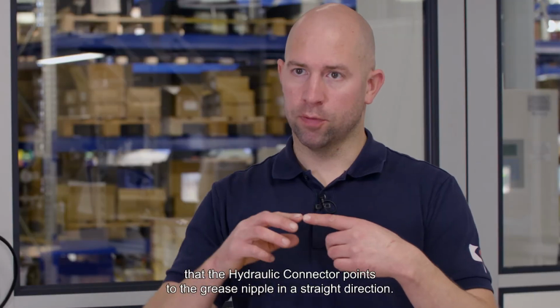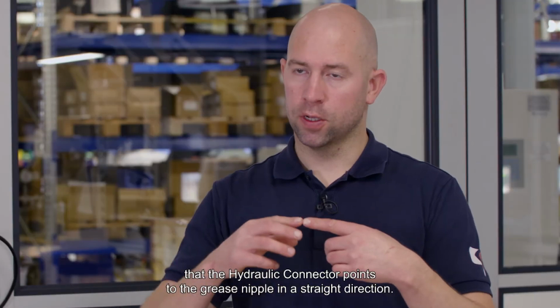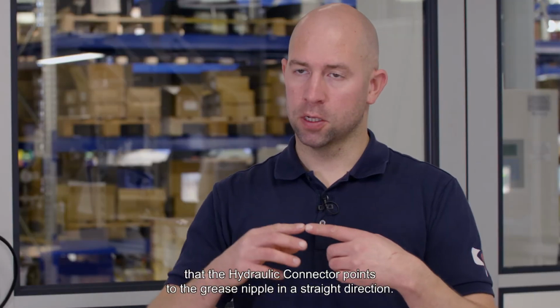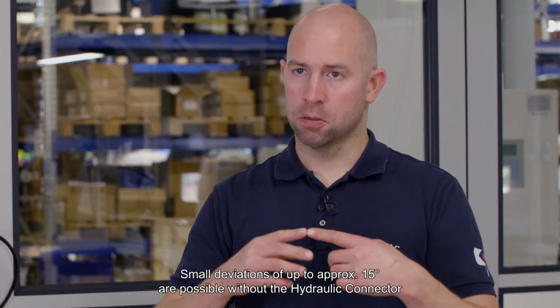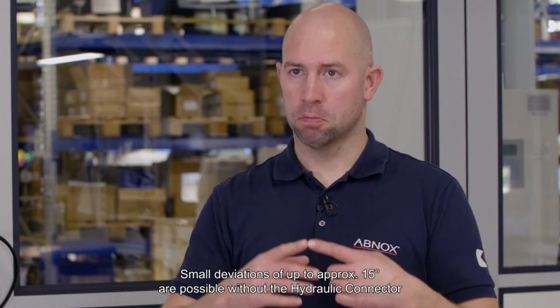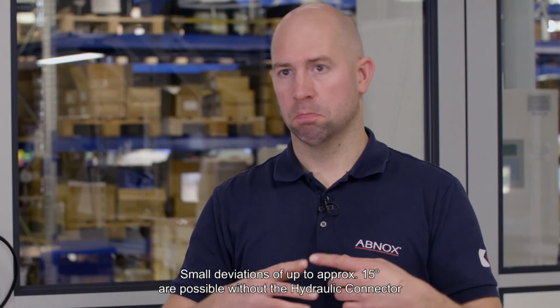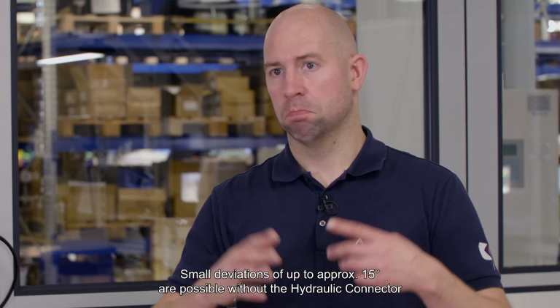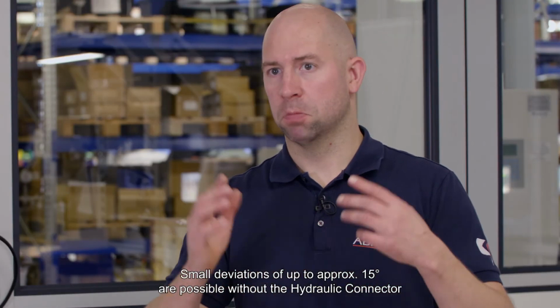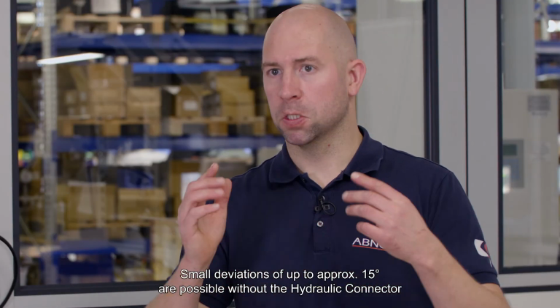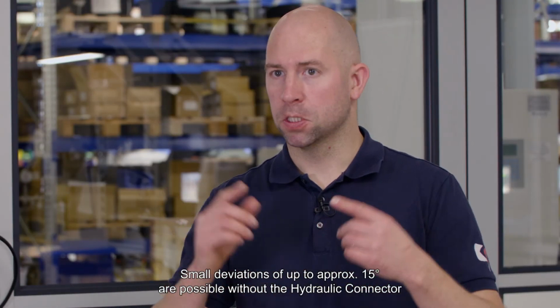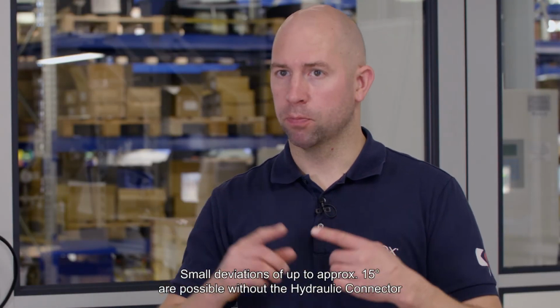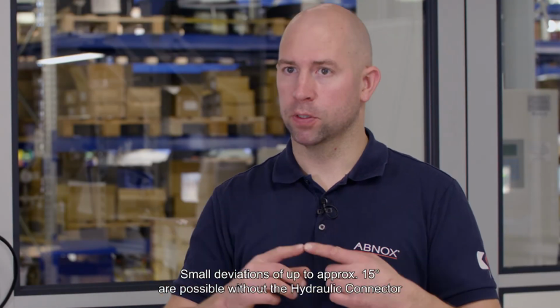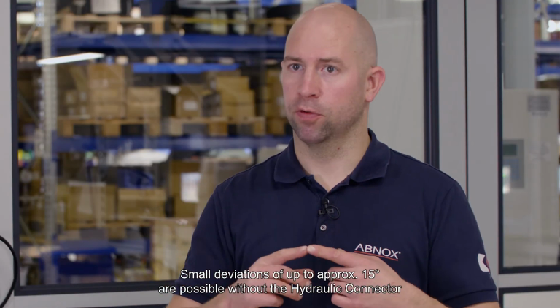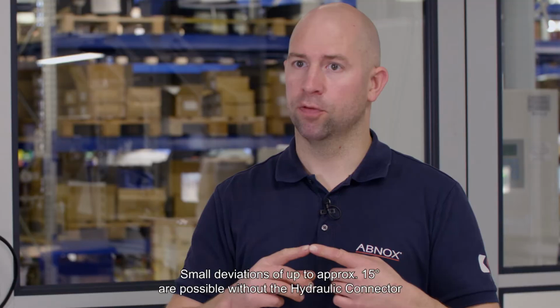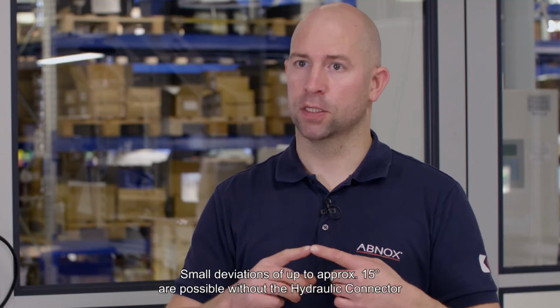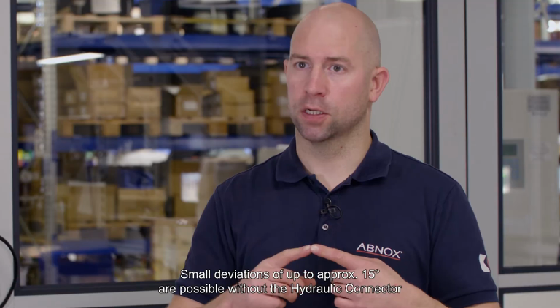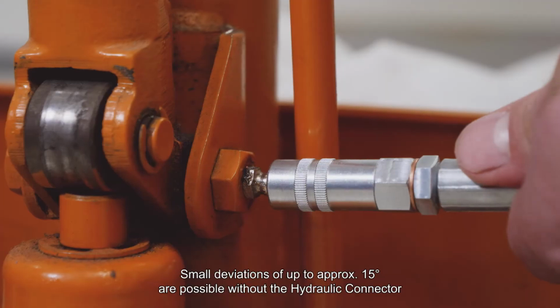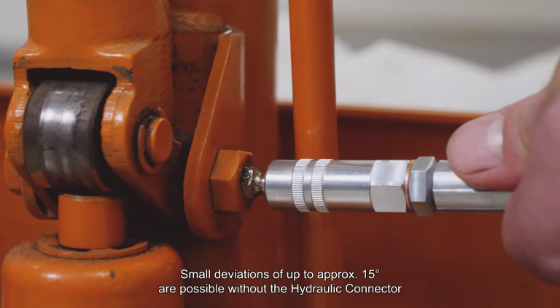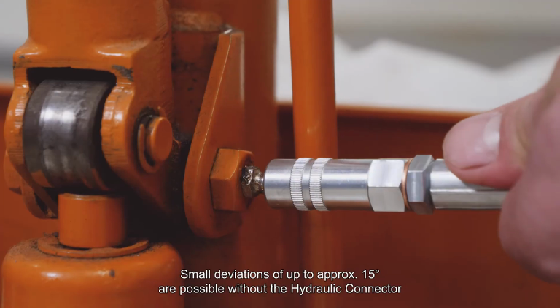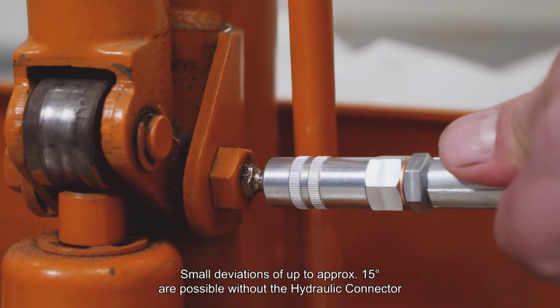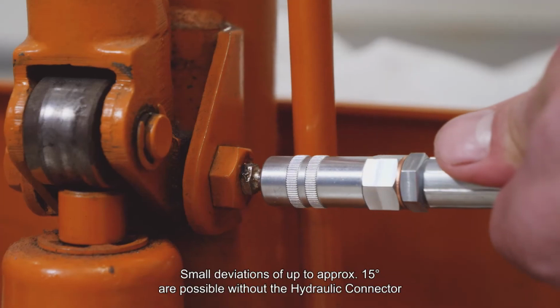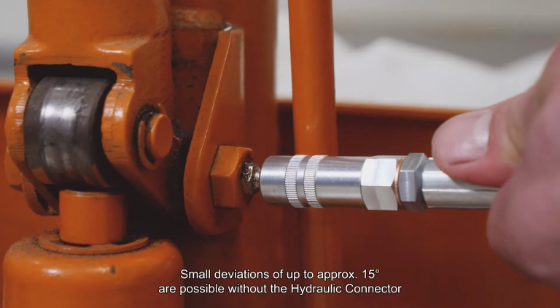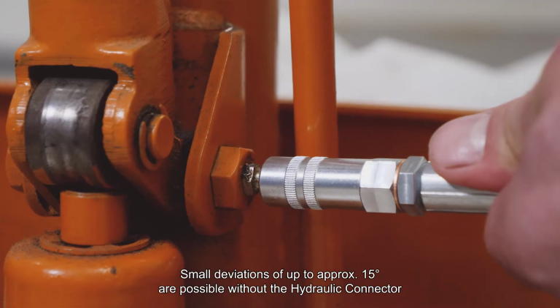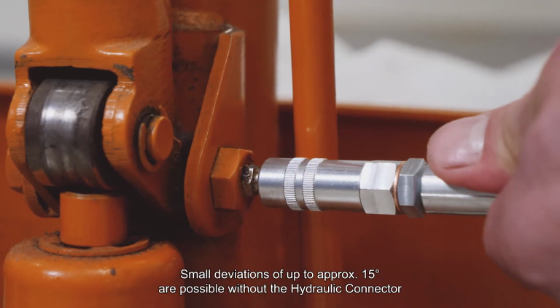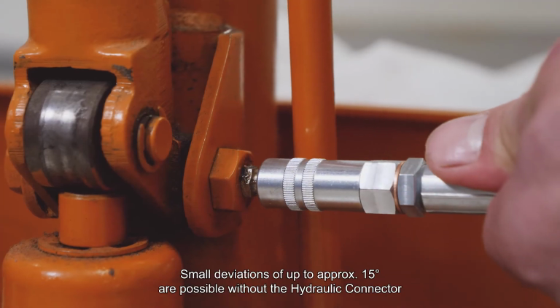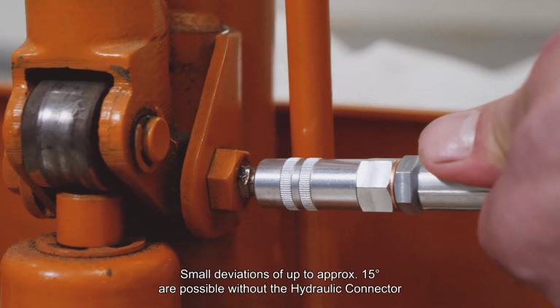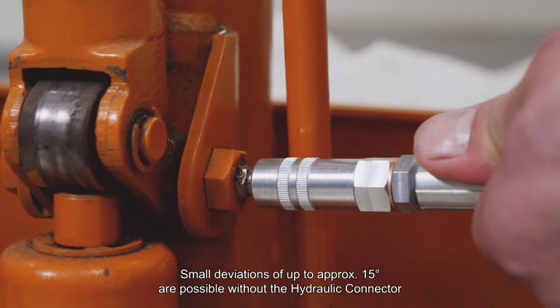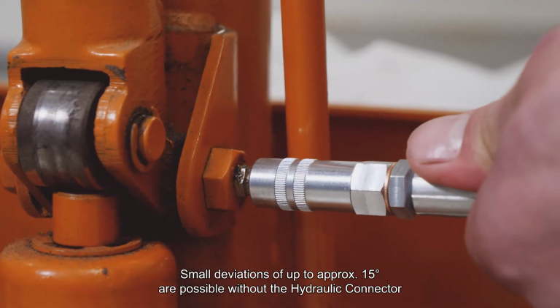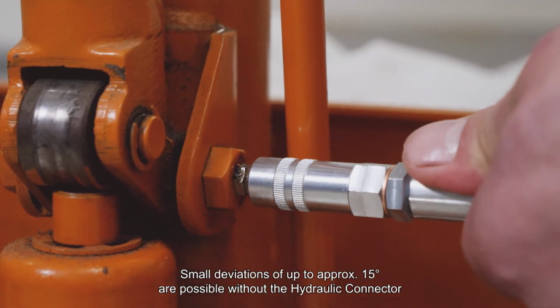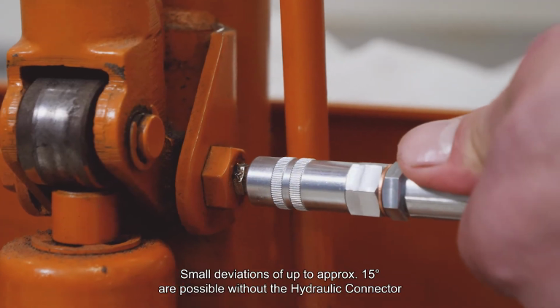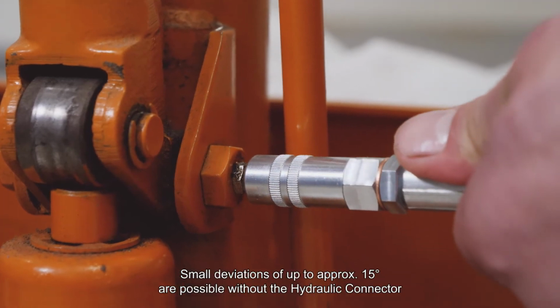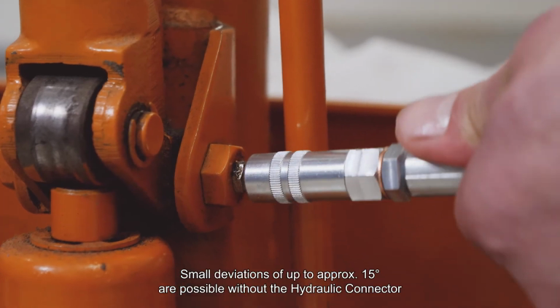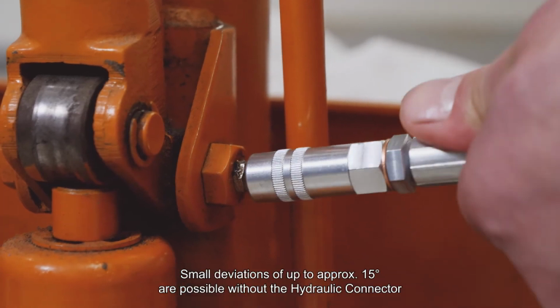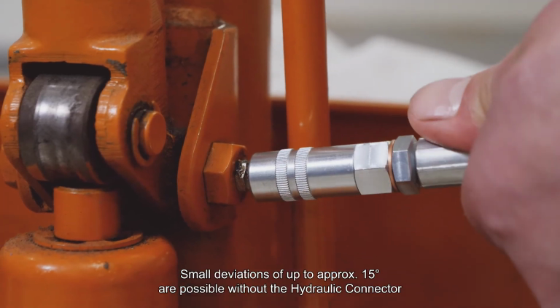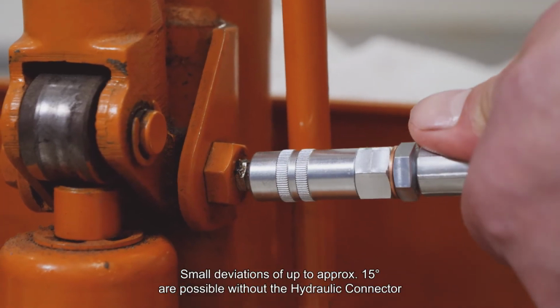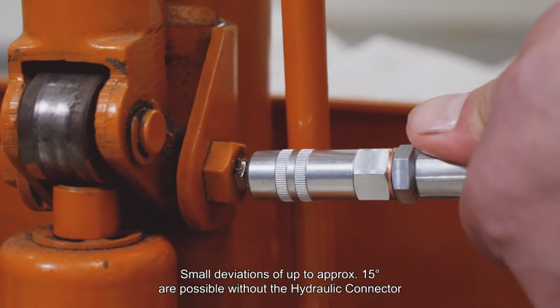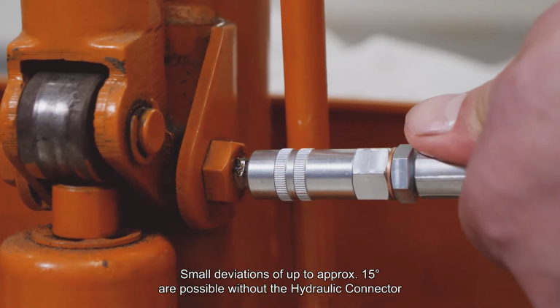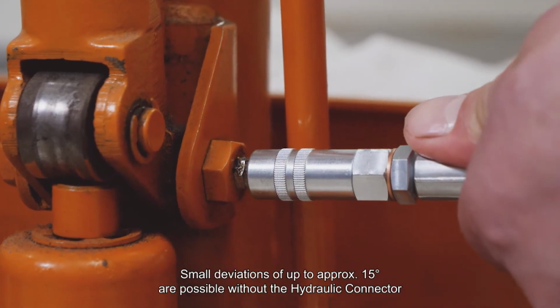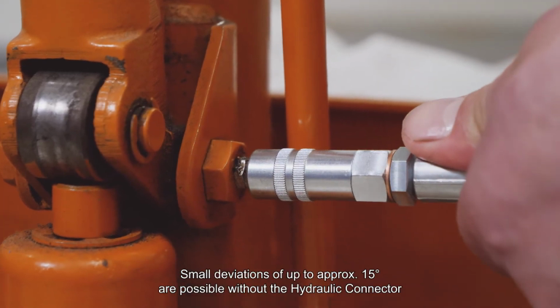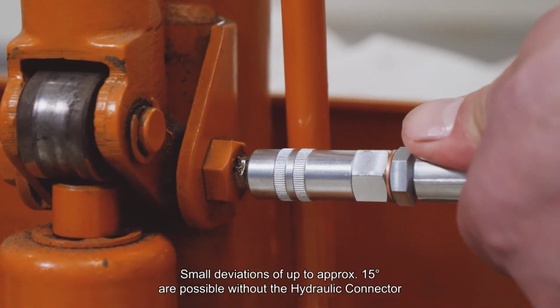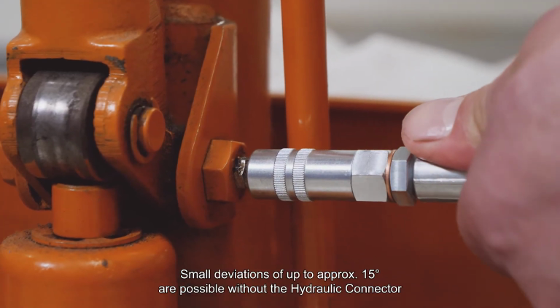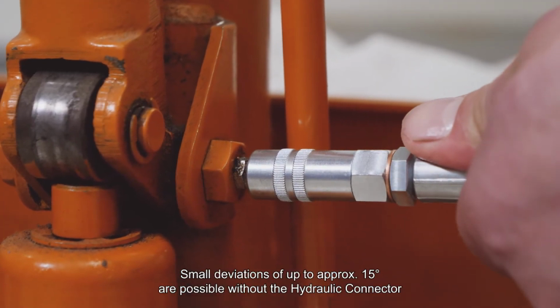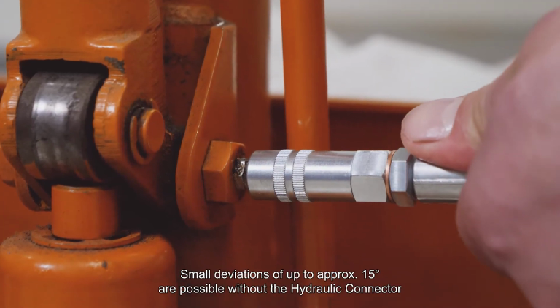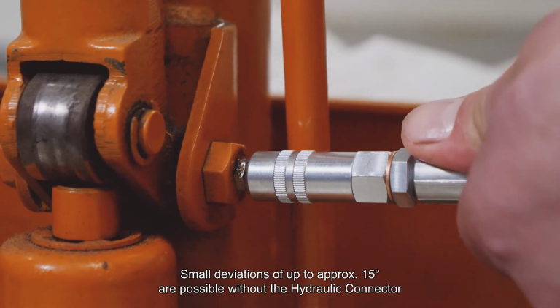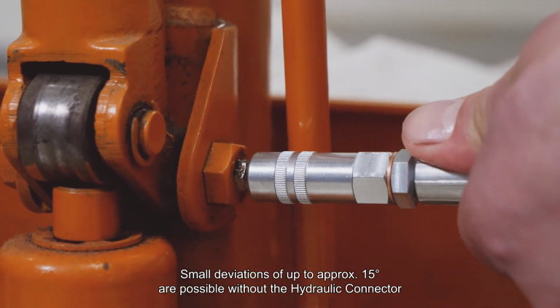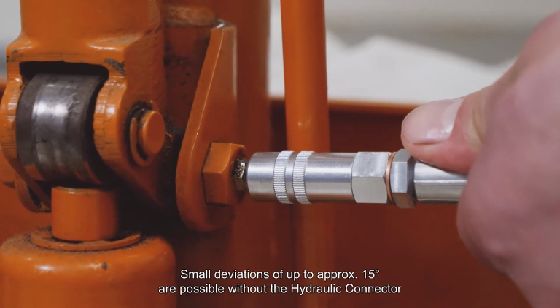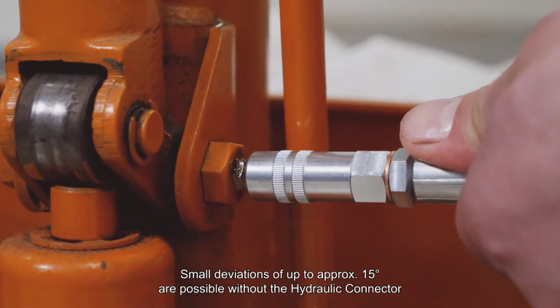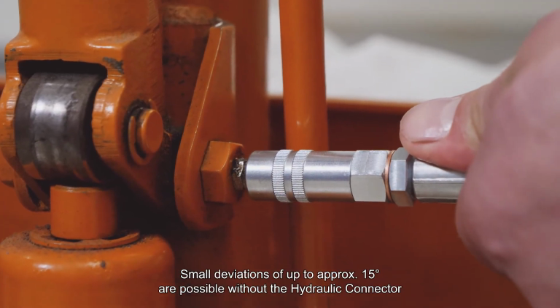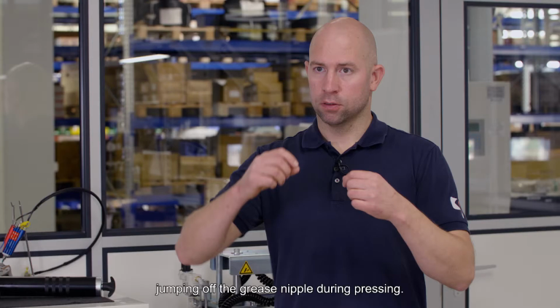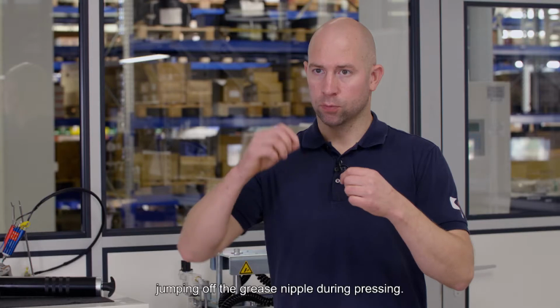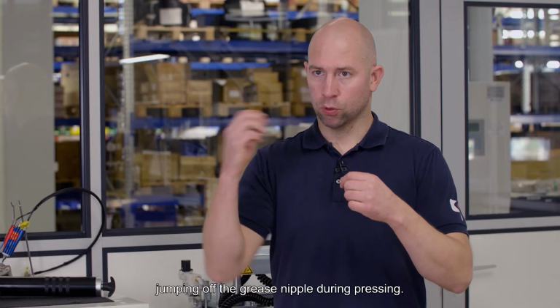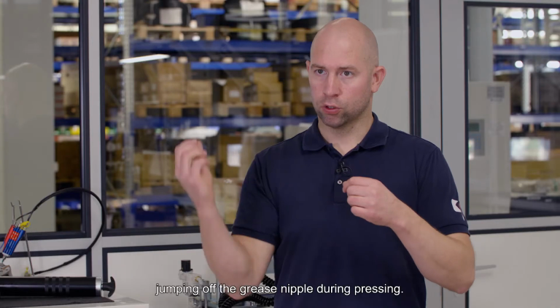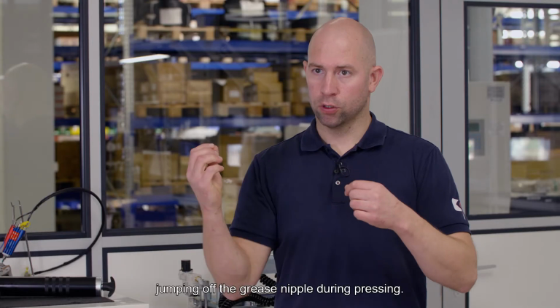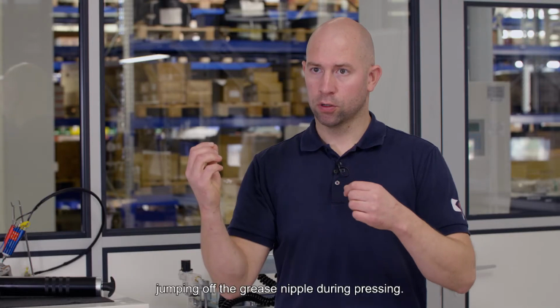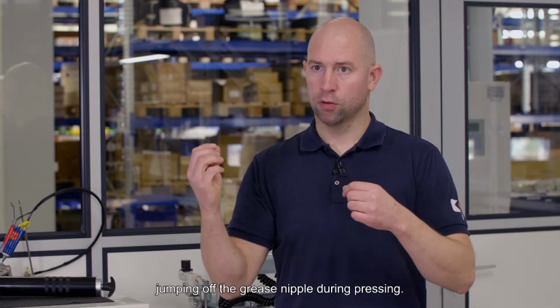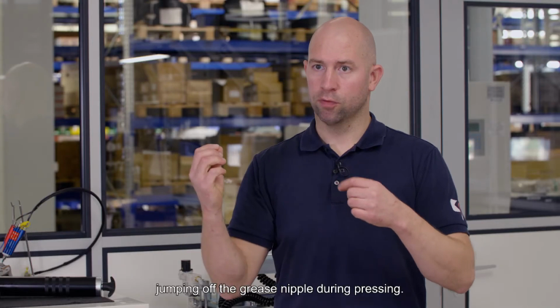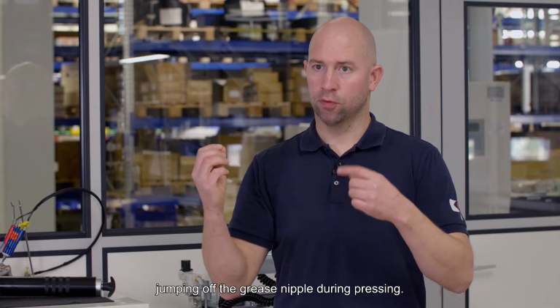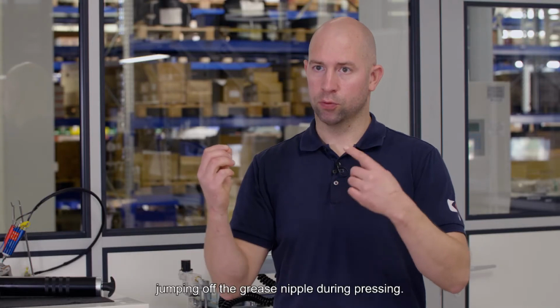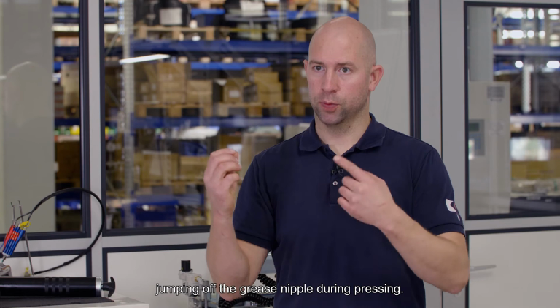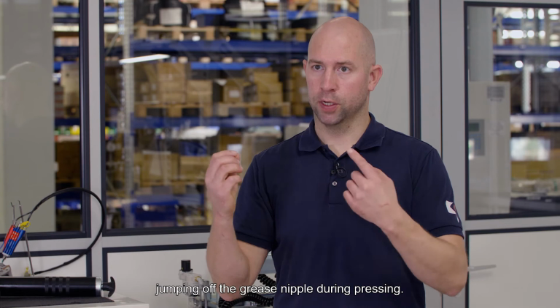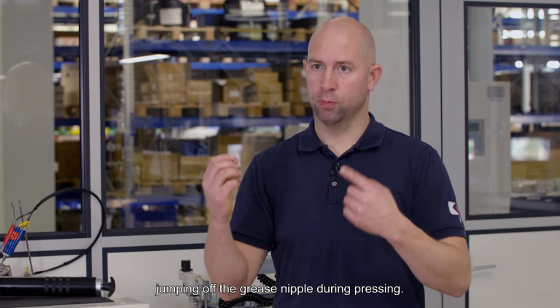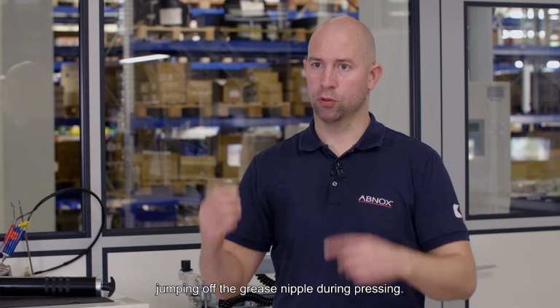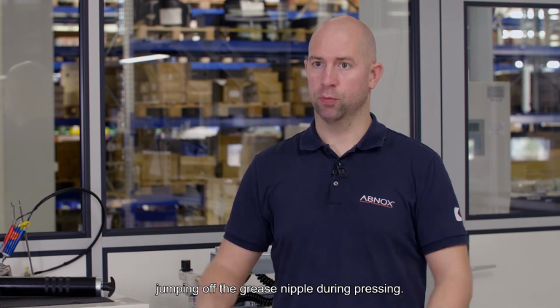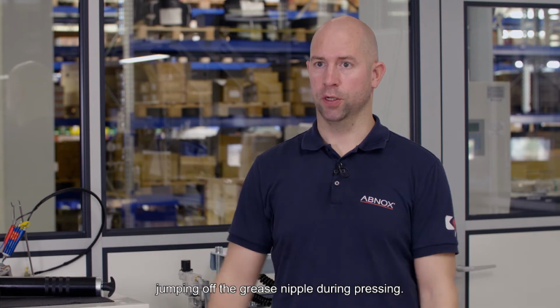Small deviations of up to approximately 15 degrees are possible without the hydraulic connector jumping off the grease nipple during pressing.